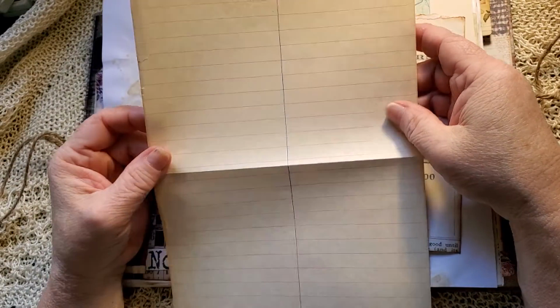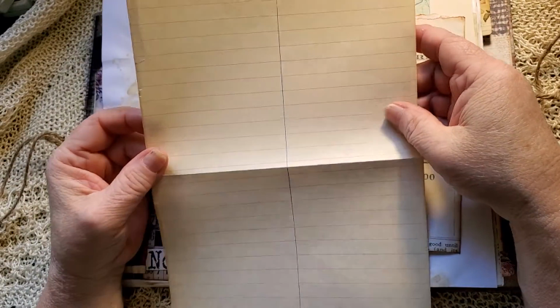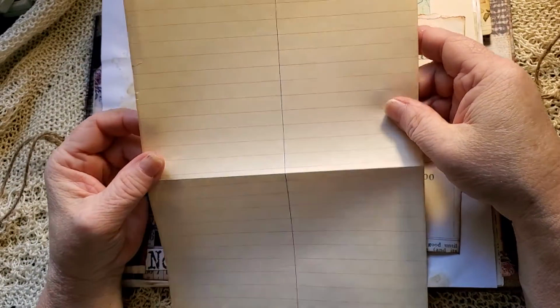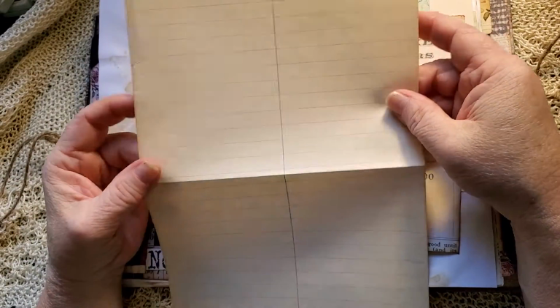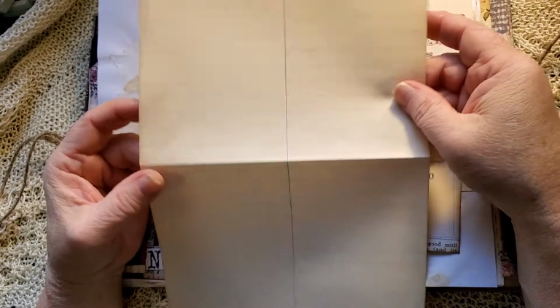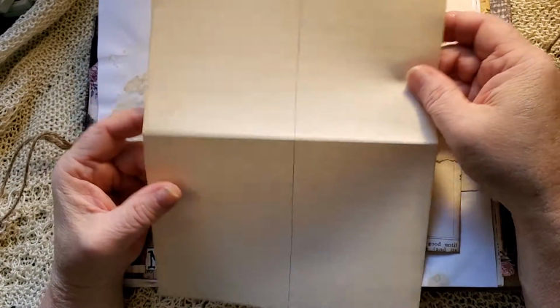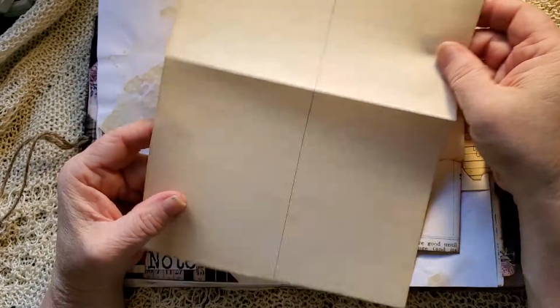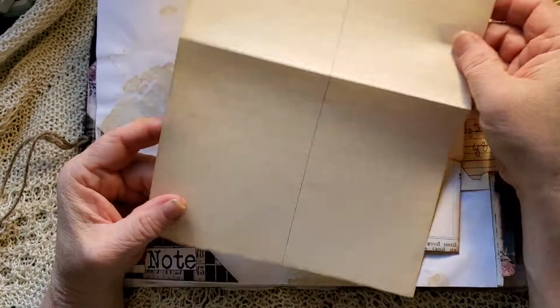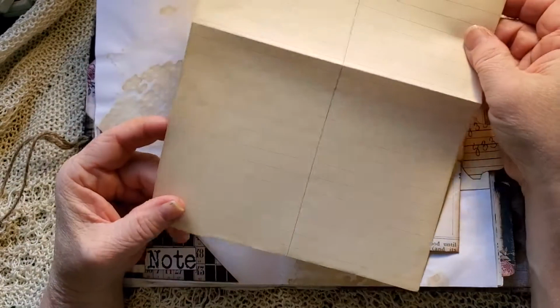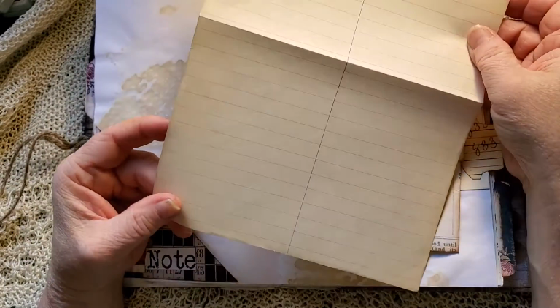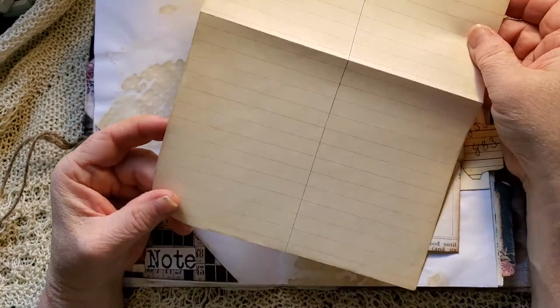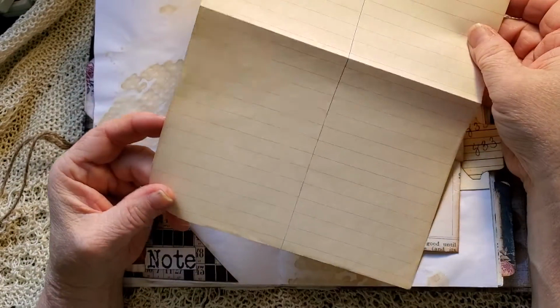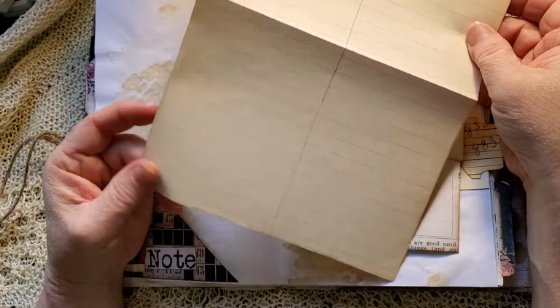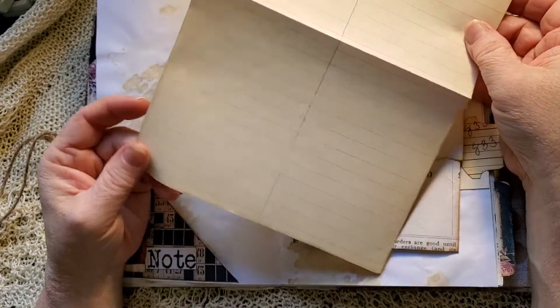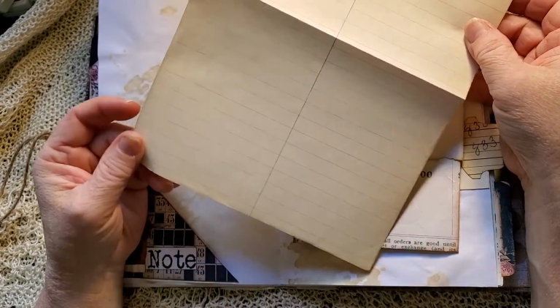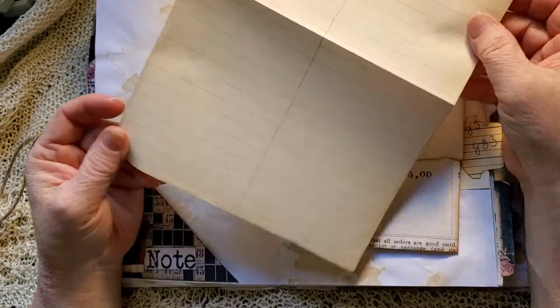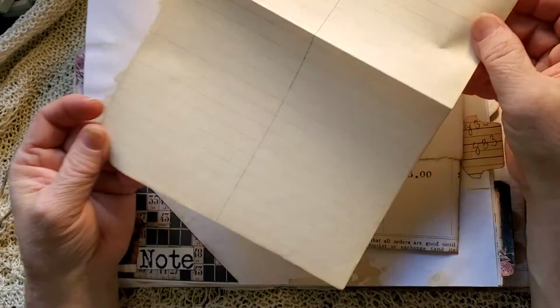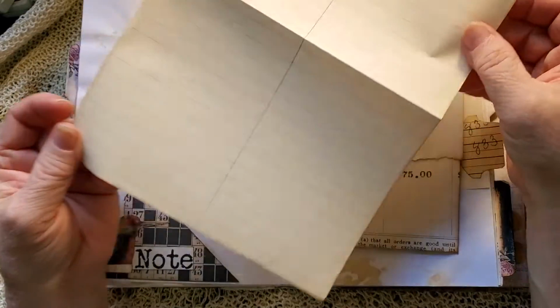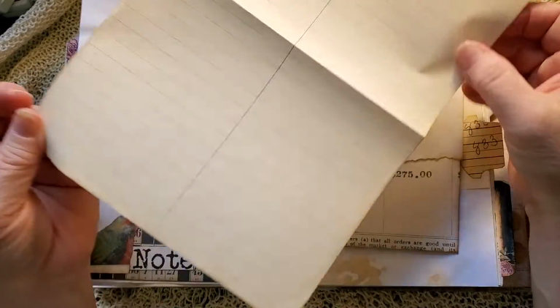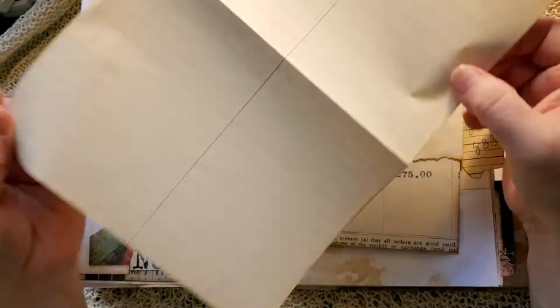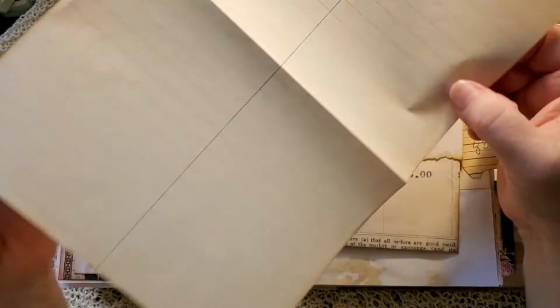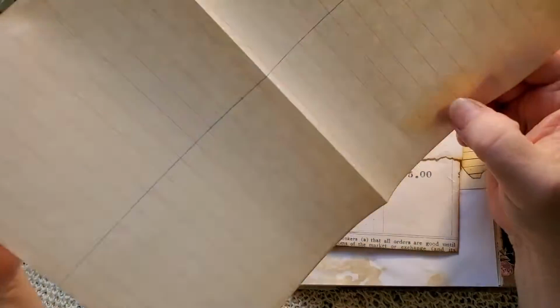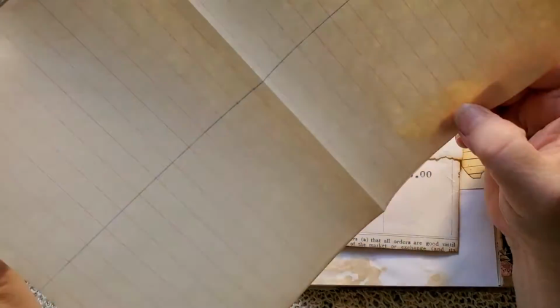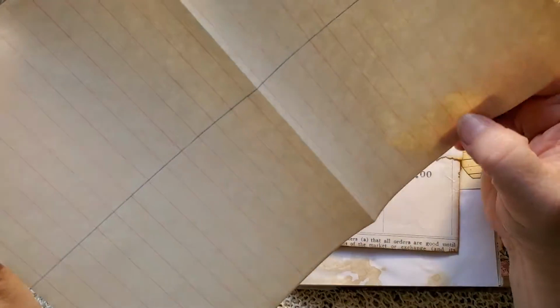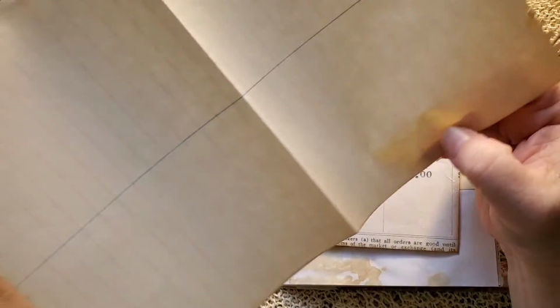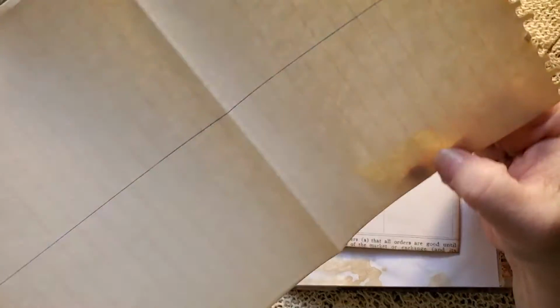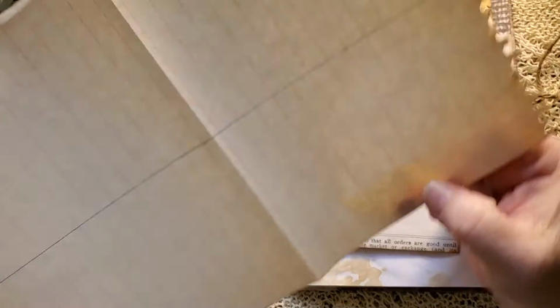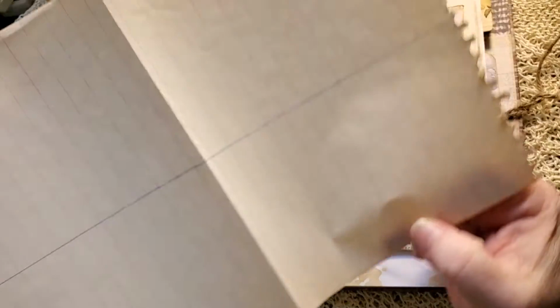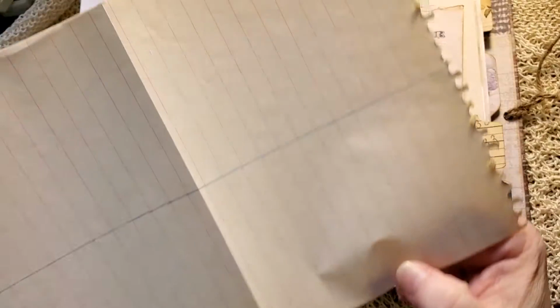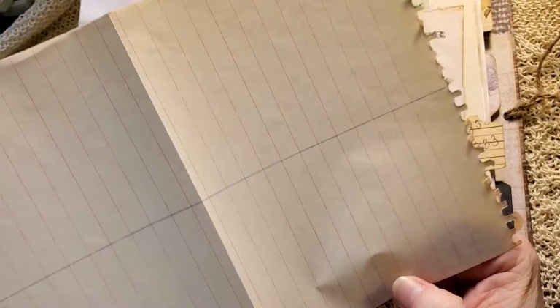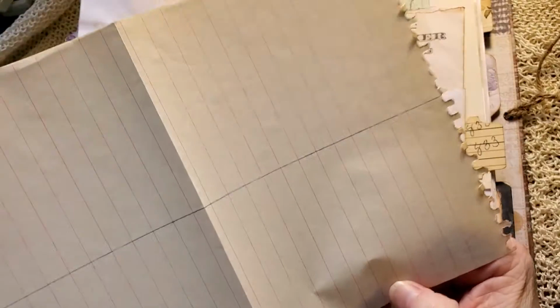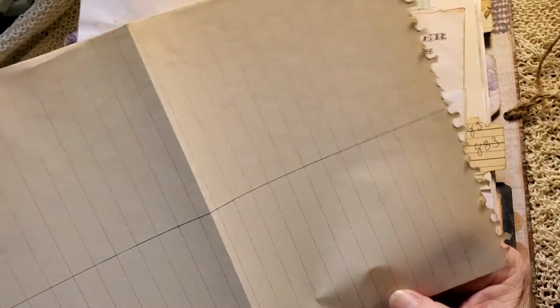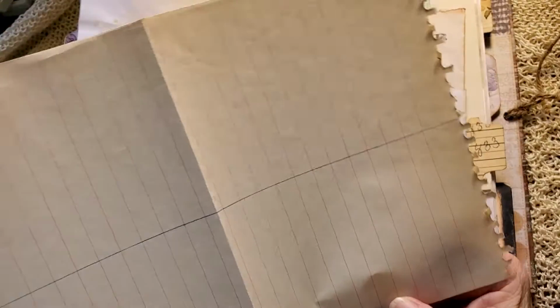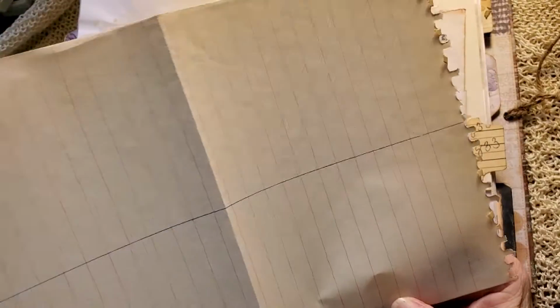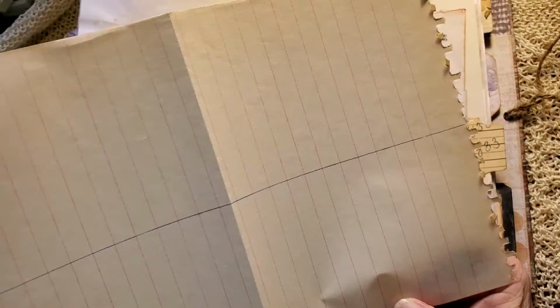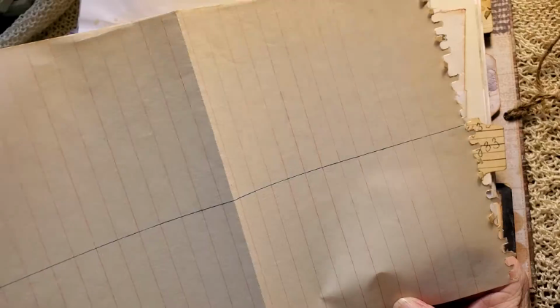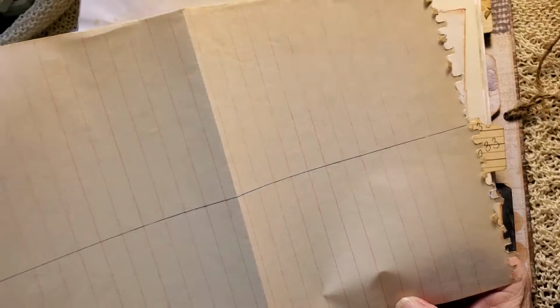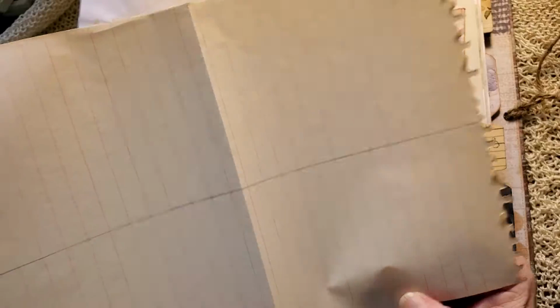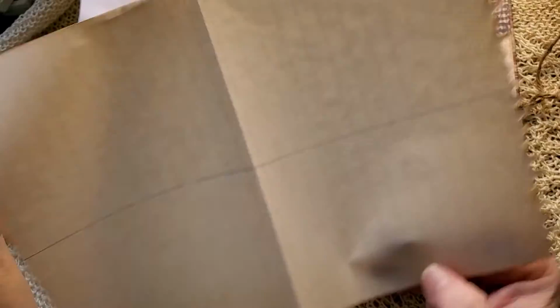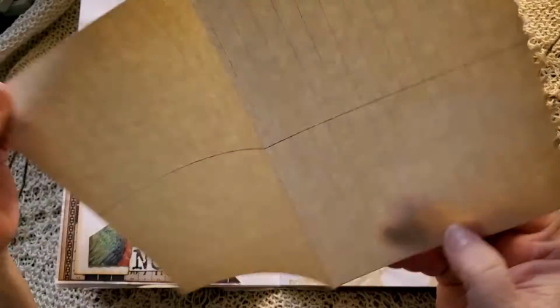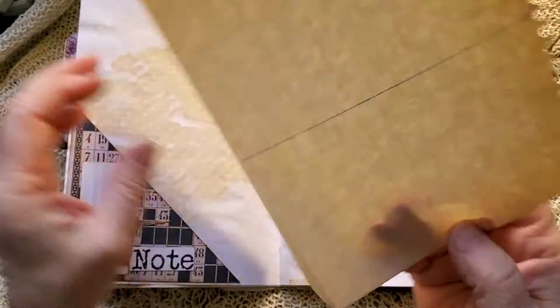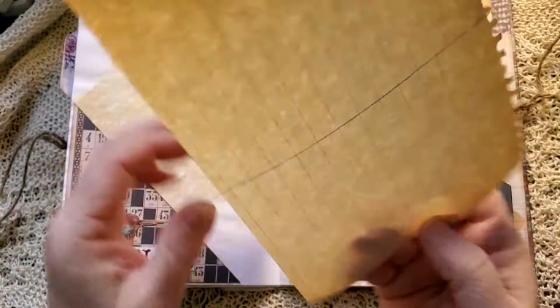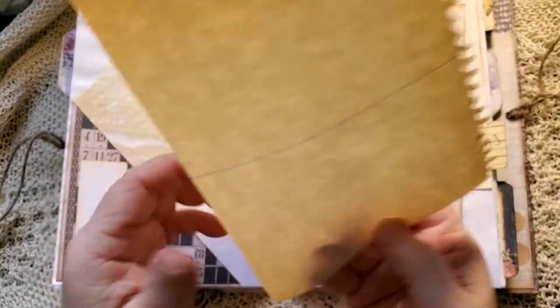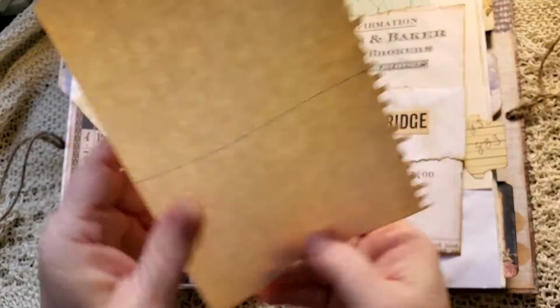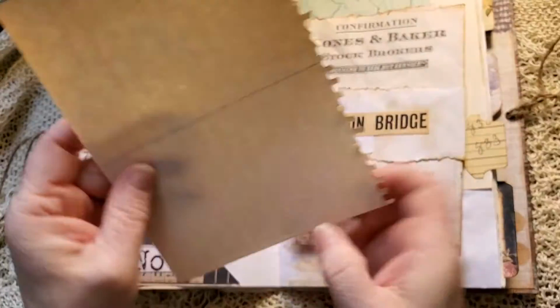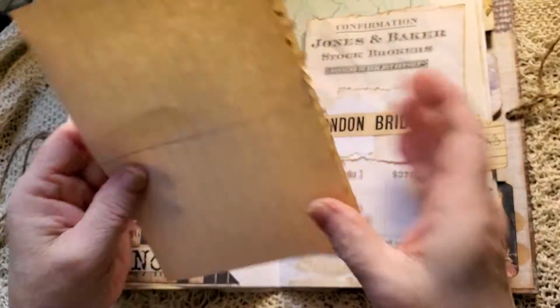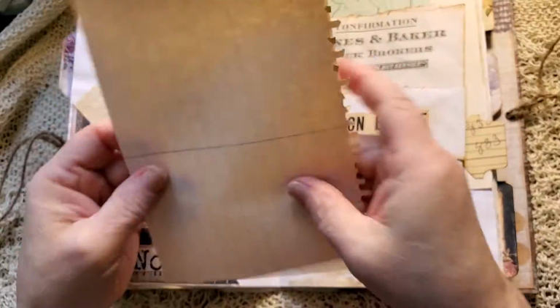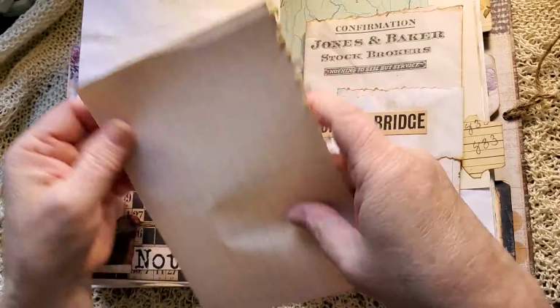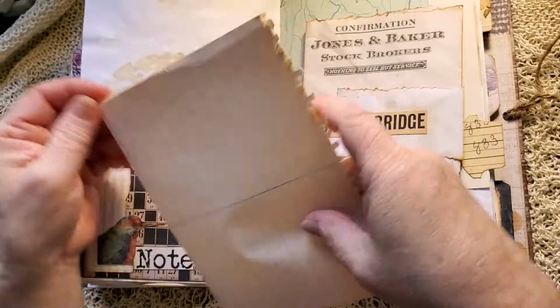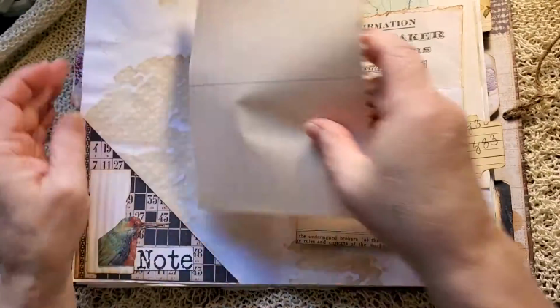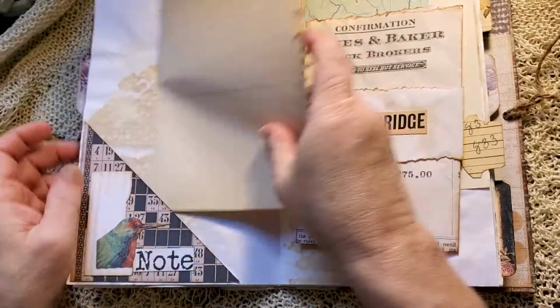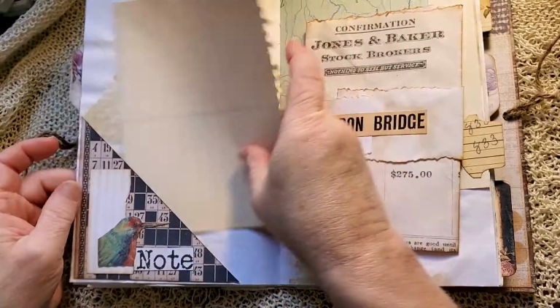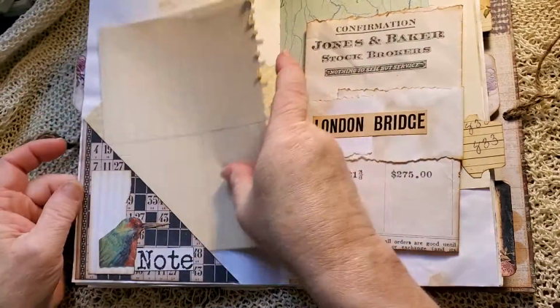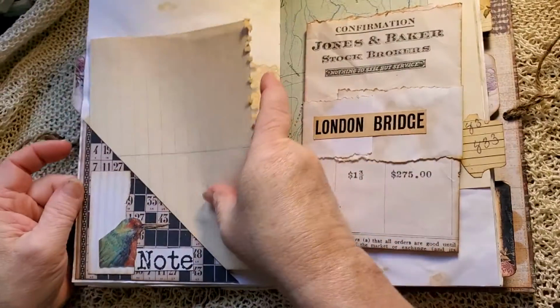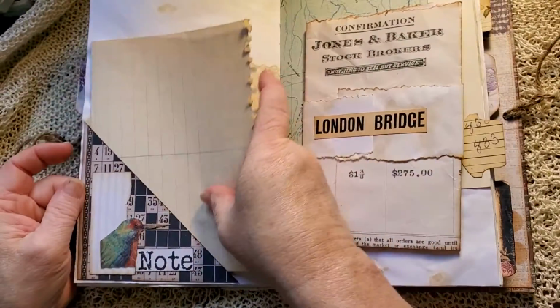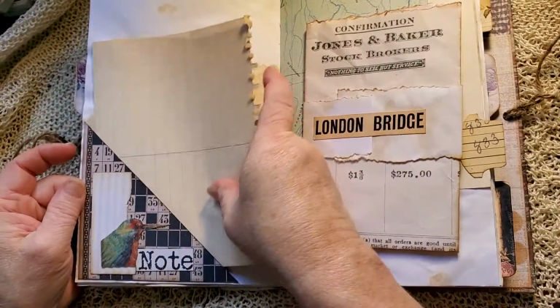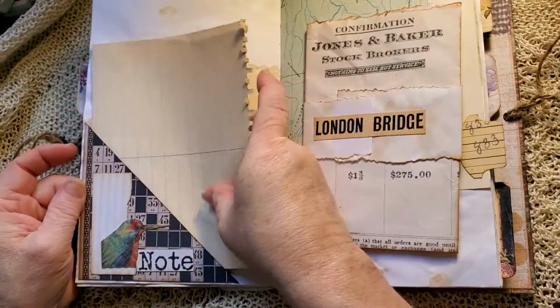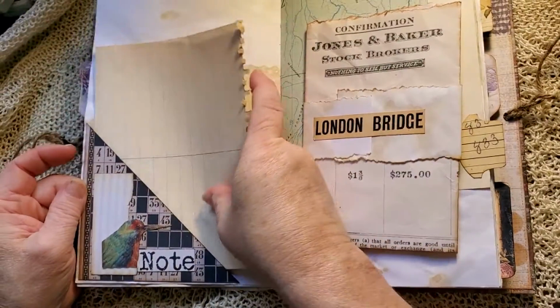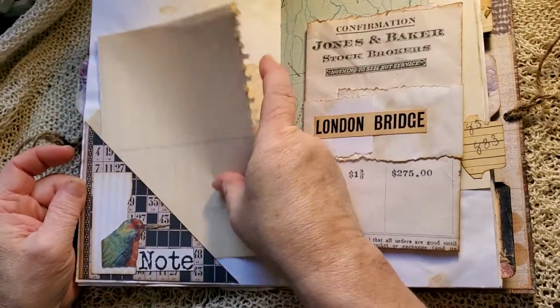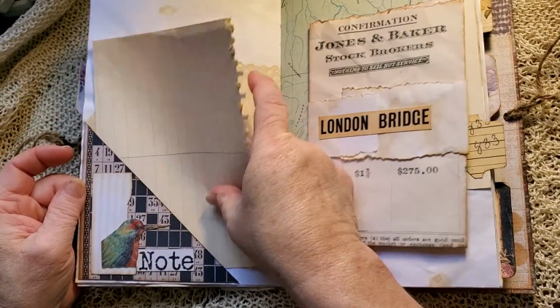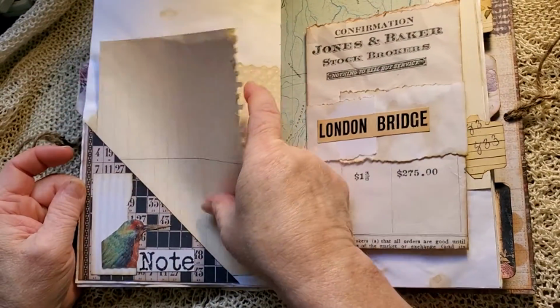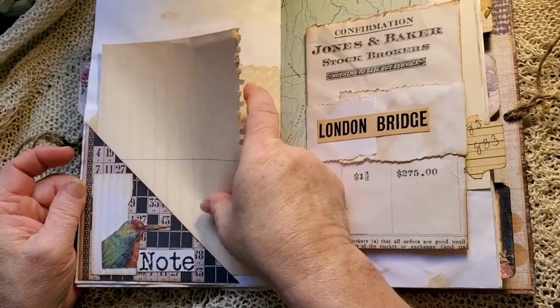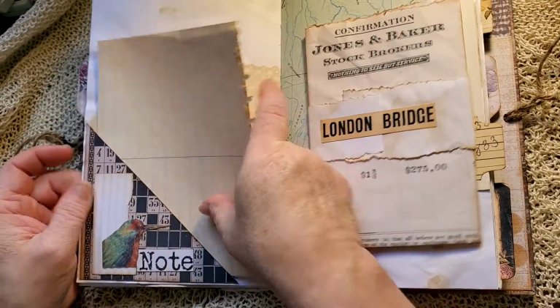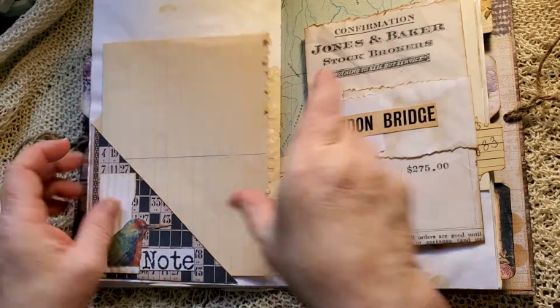Isn't that gorgeous? Look at all the color on that. I'm going to look at that paper. There's a piece of that.